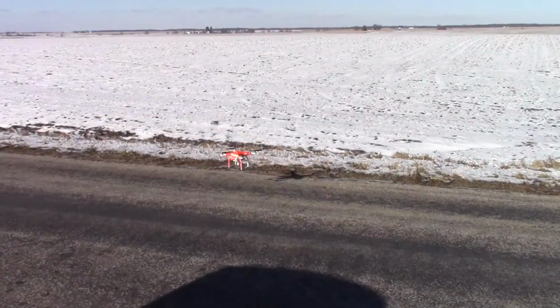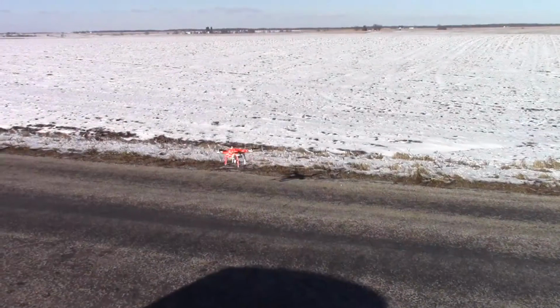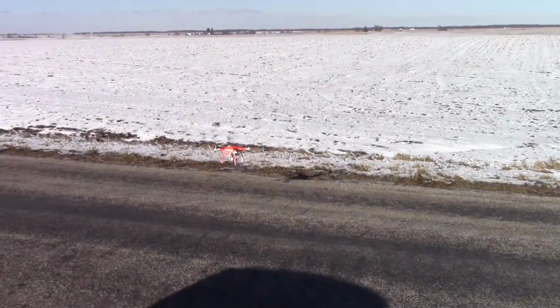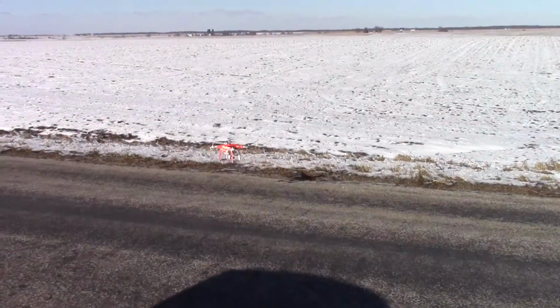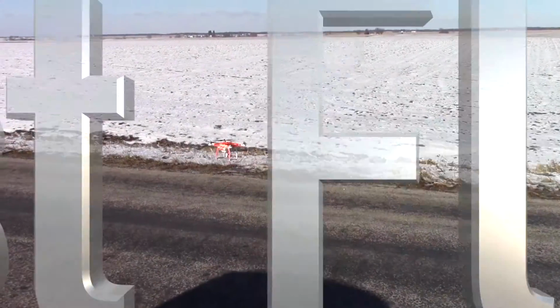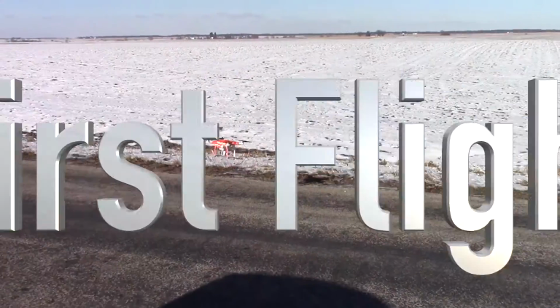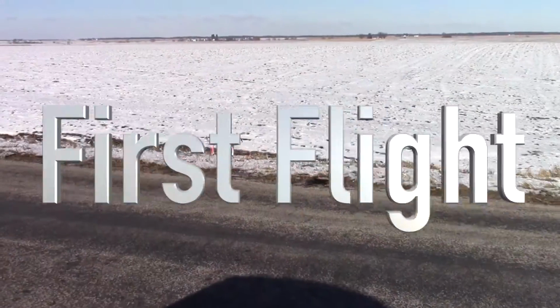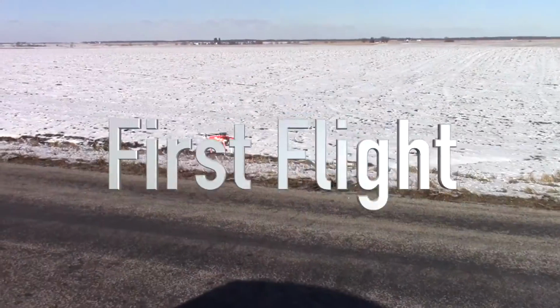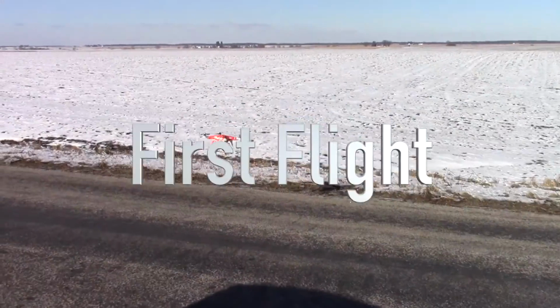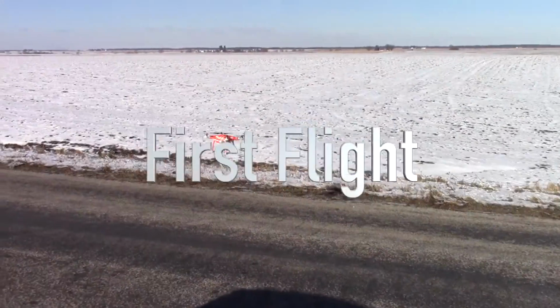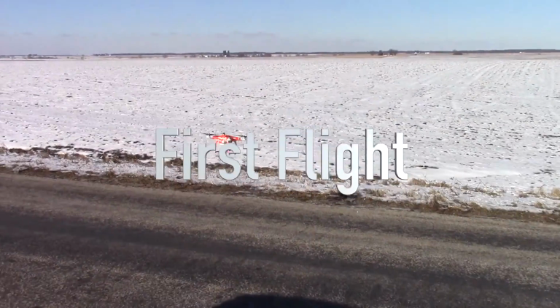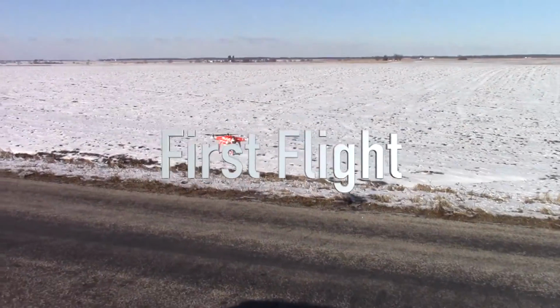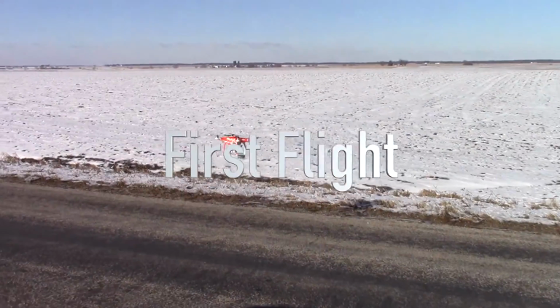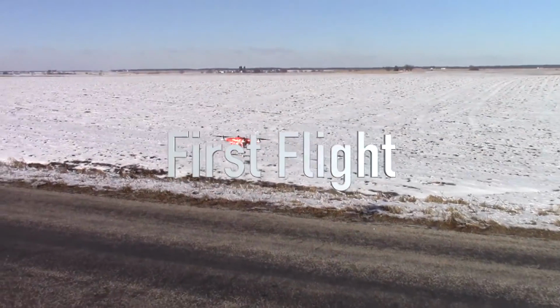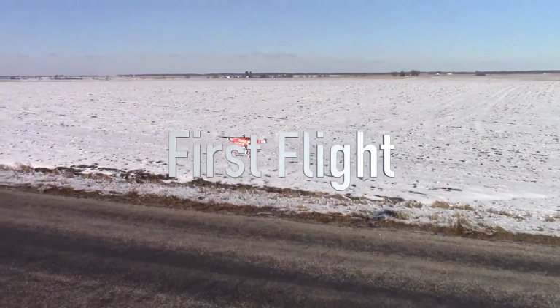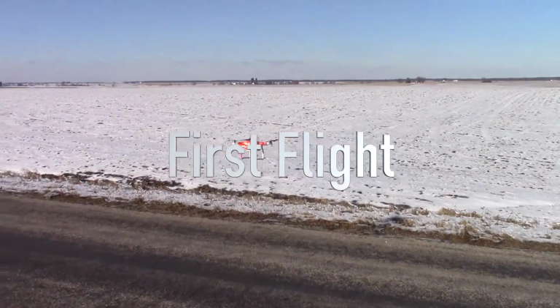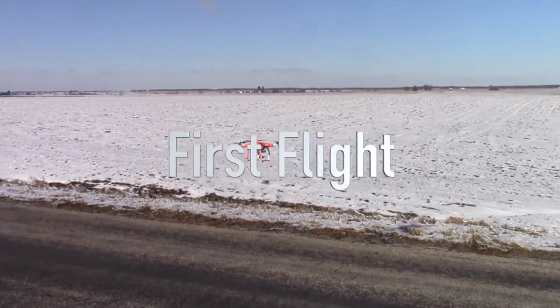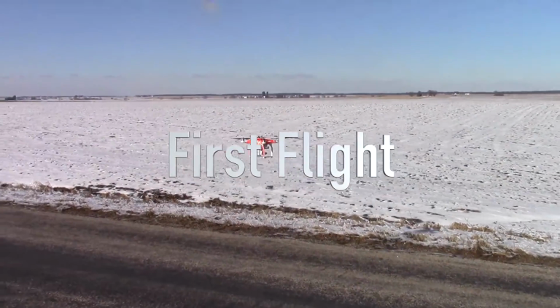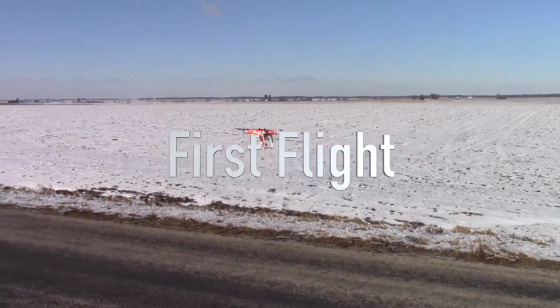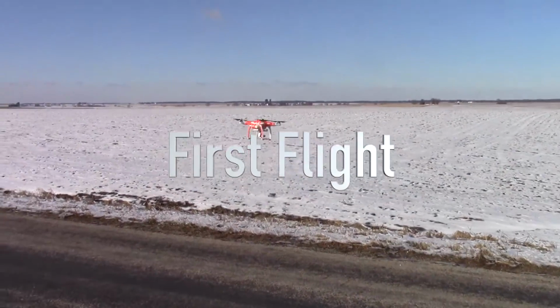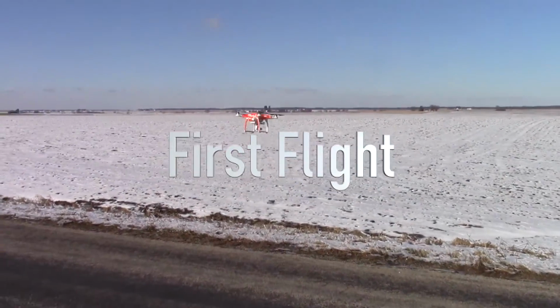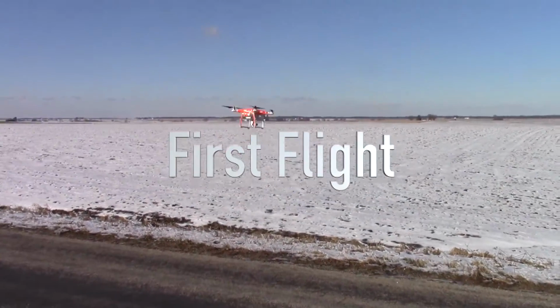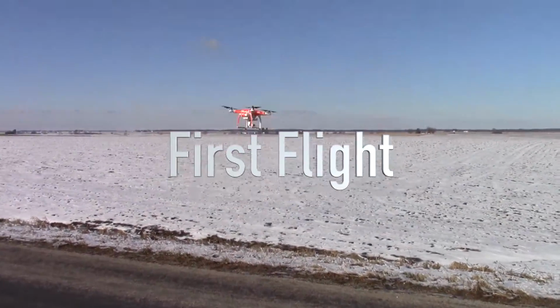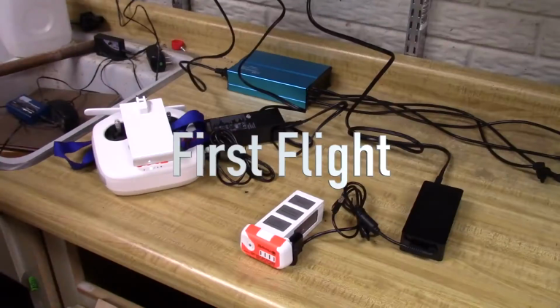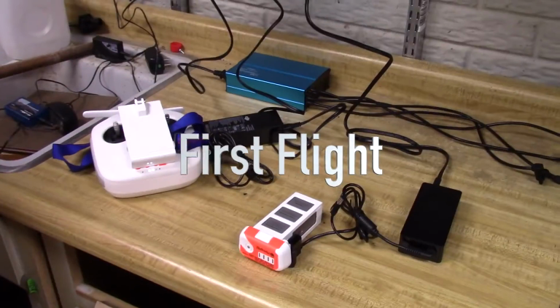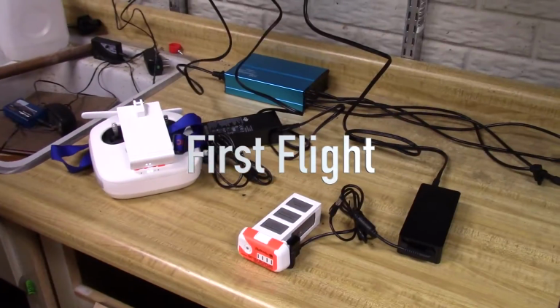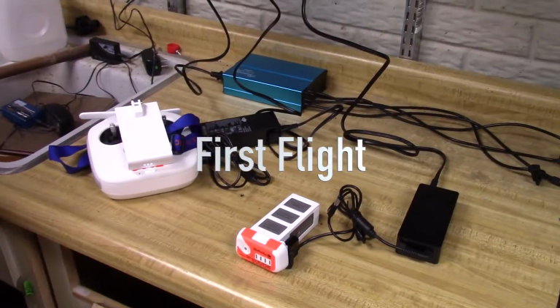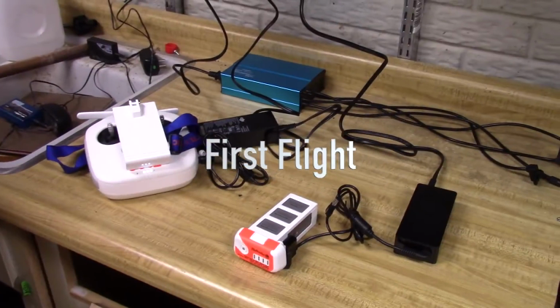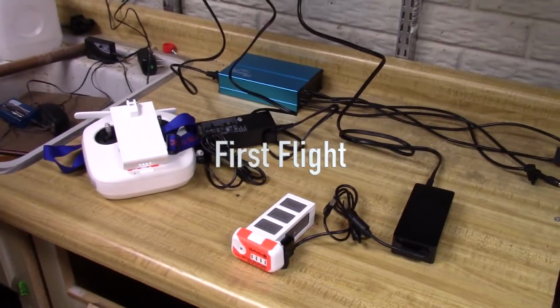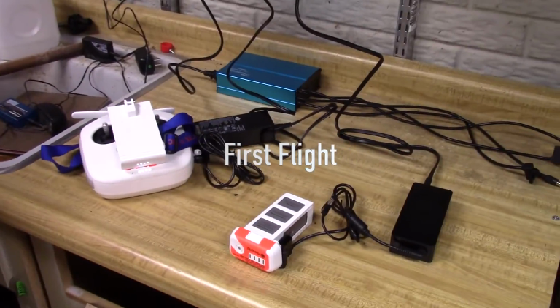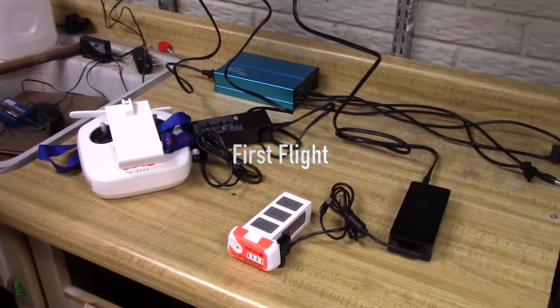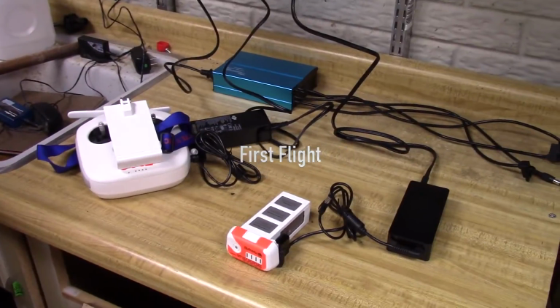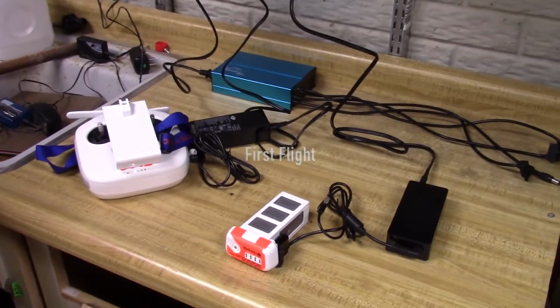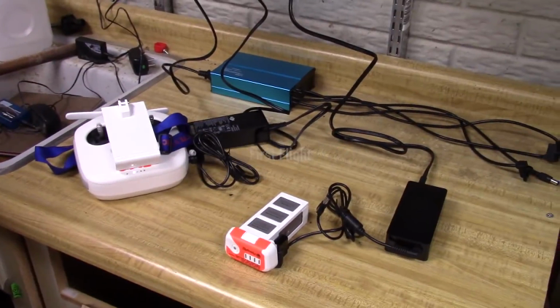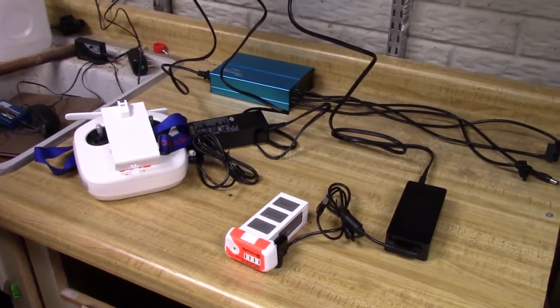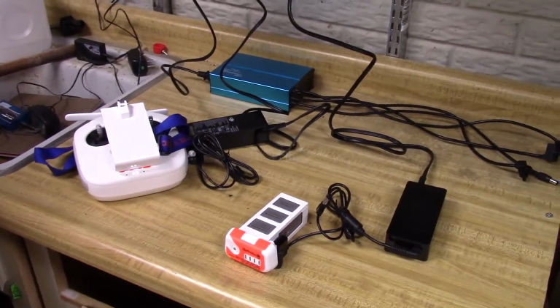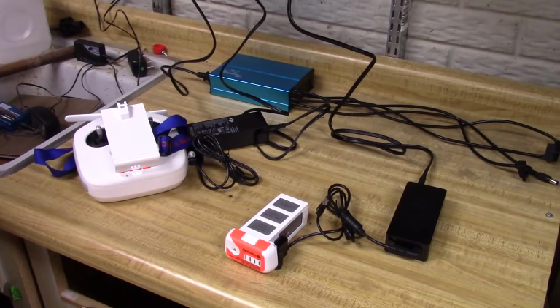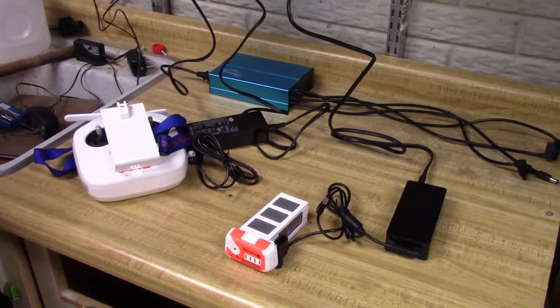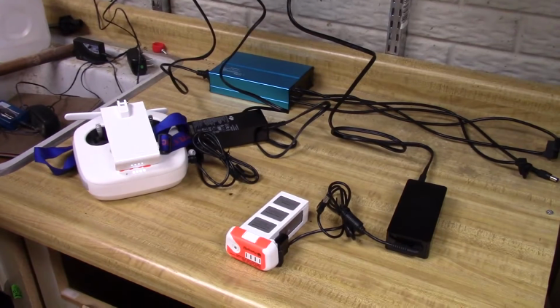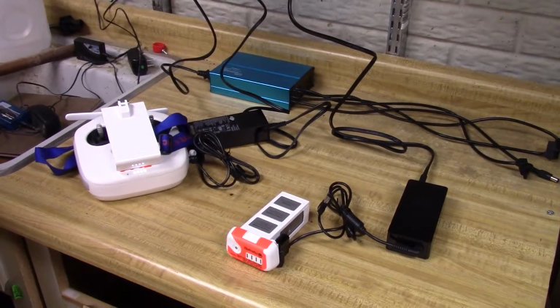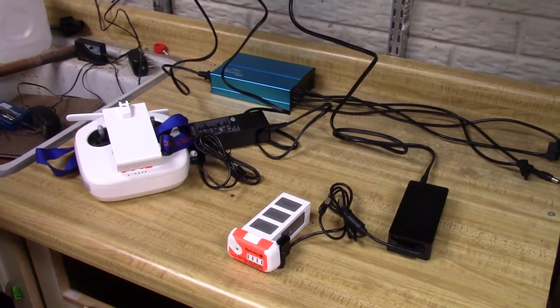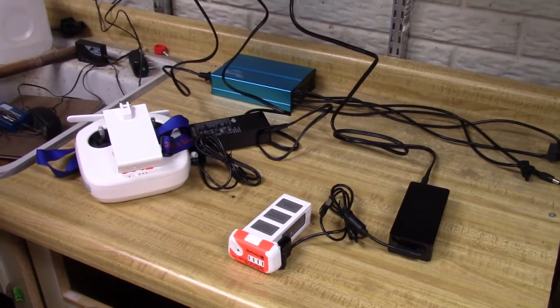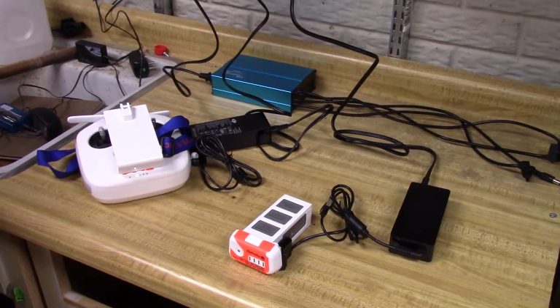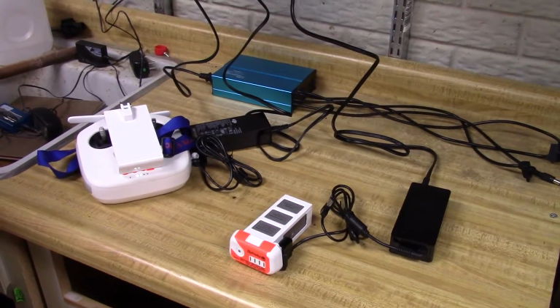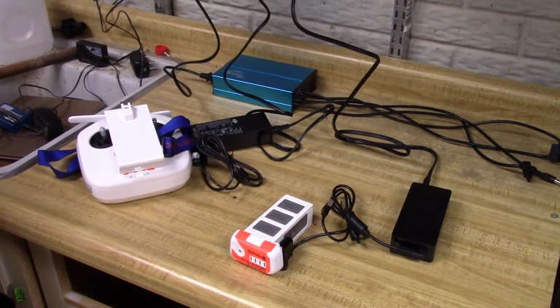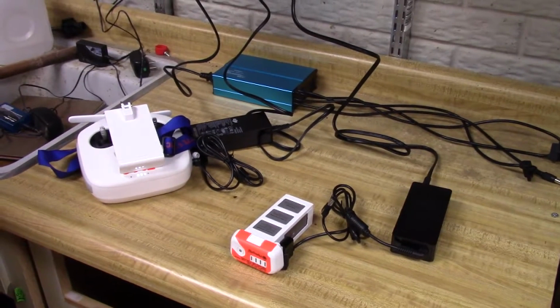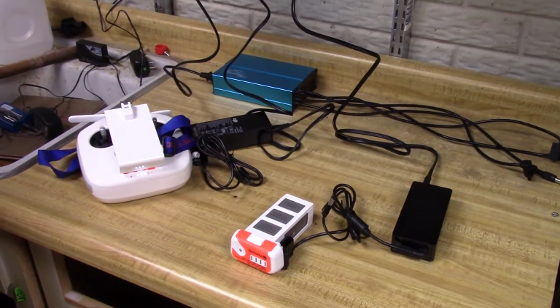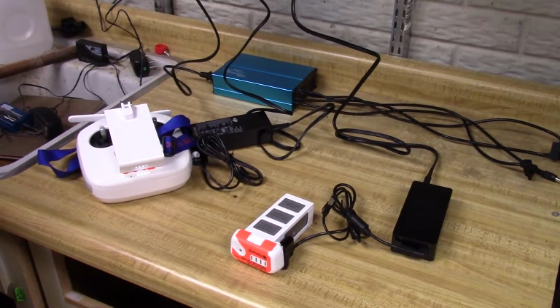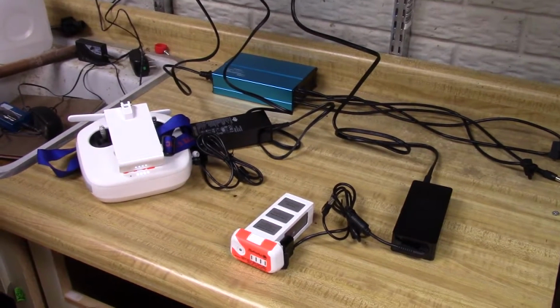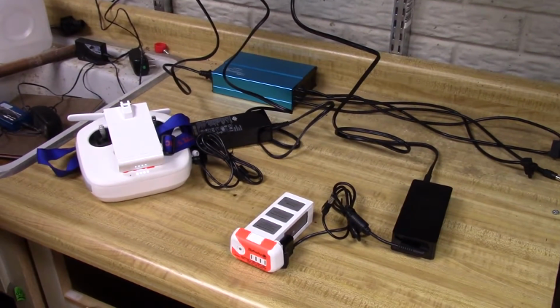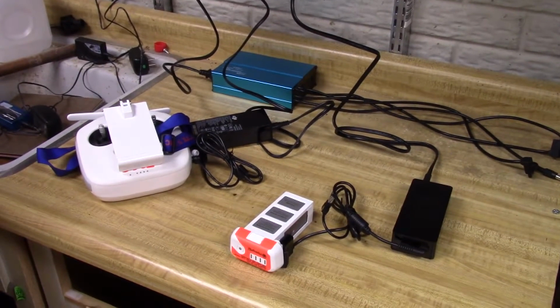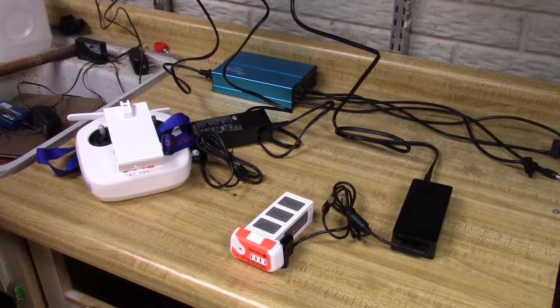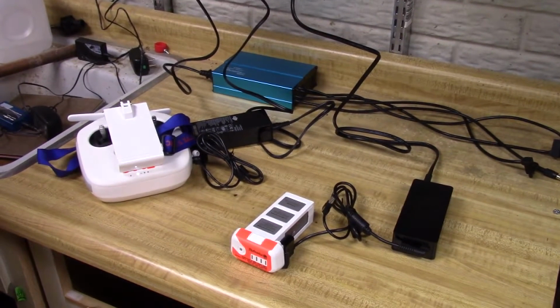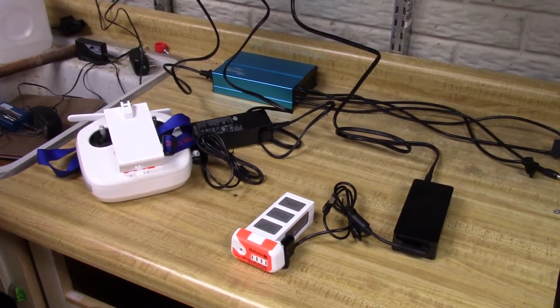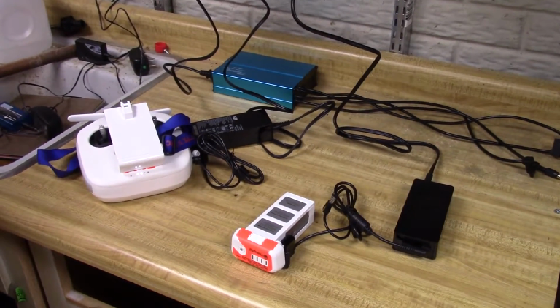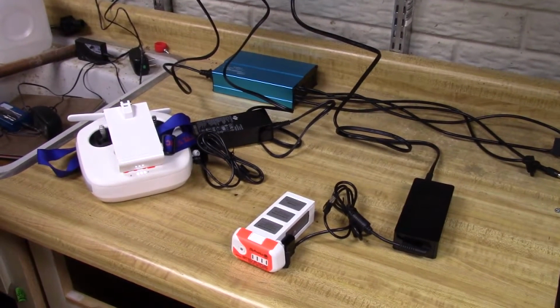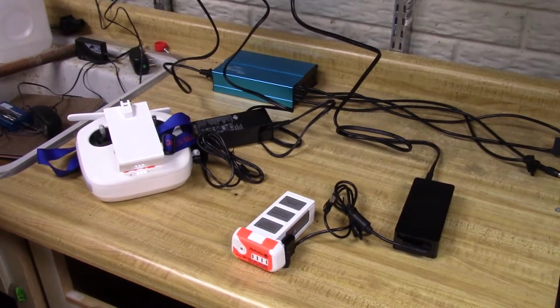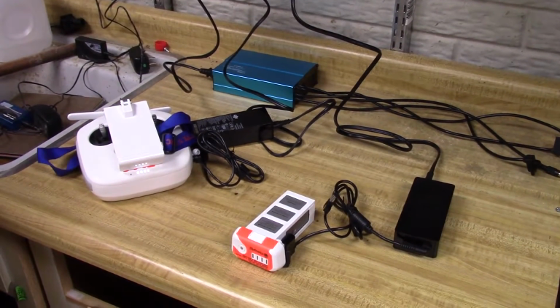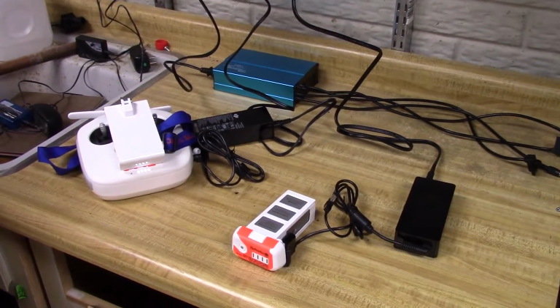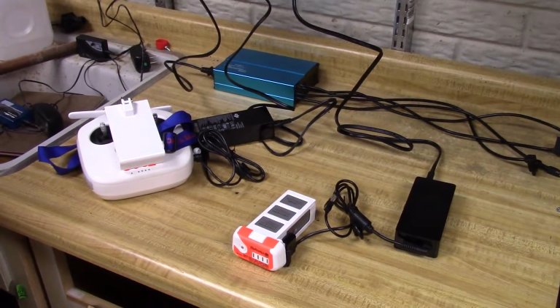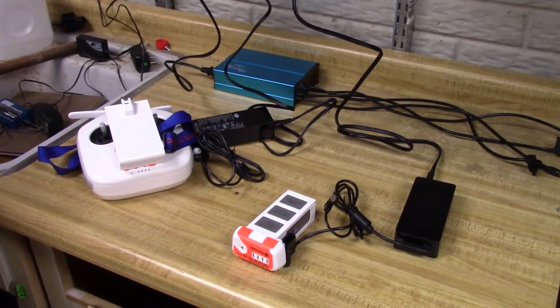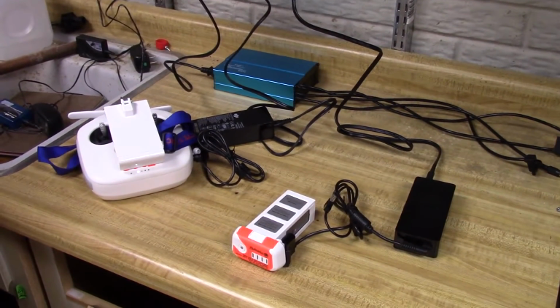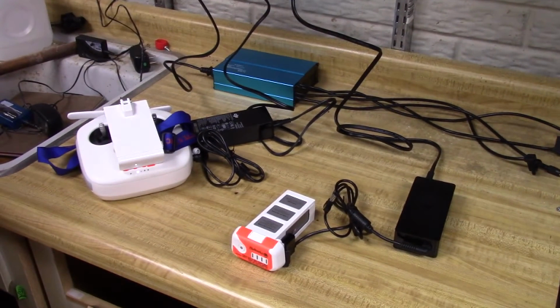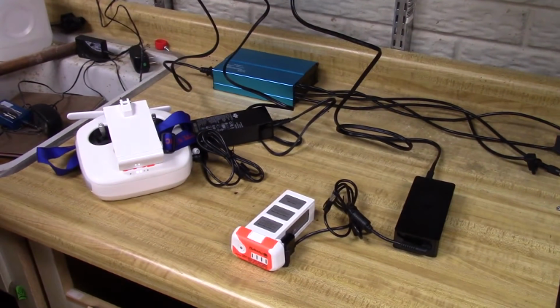Today let's talk about your first flight. First off, put your batteries and controller on the chargers and get them ready to go.